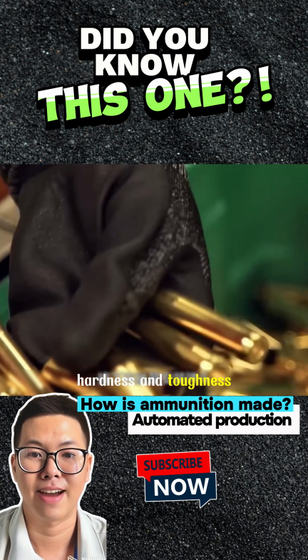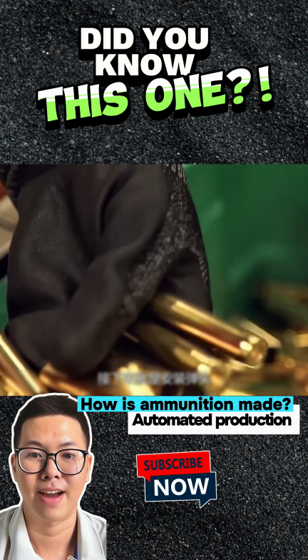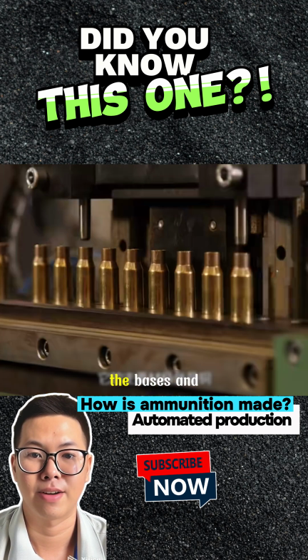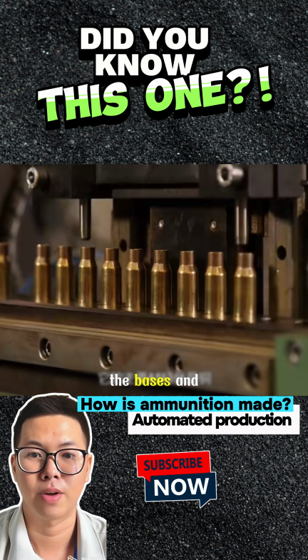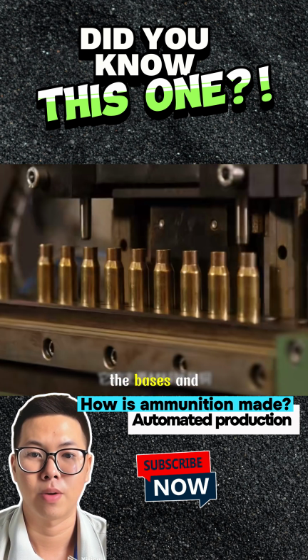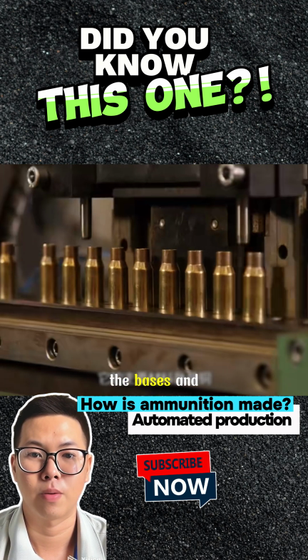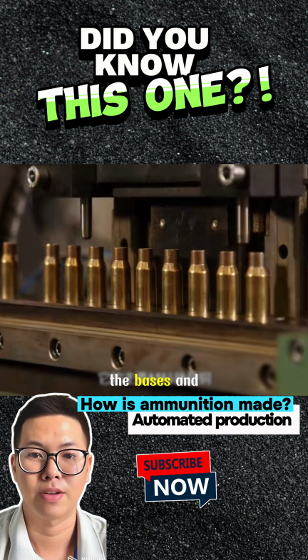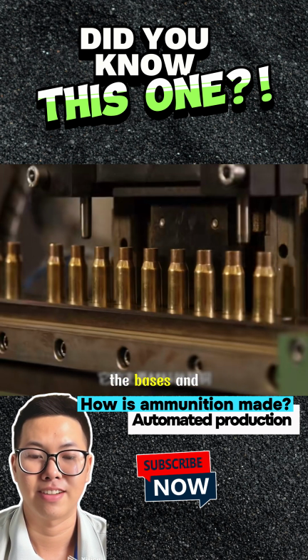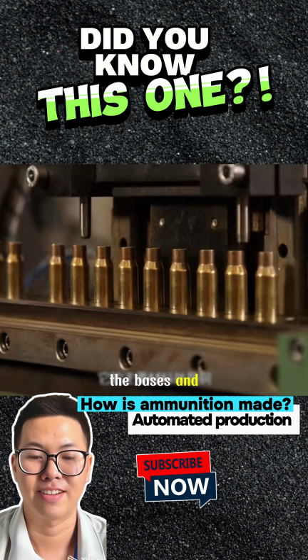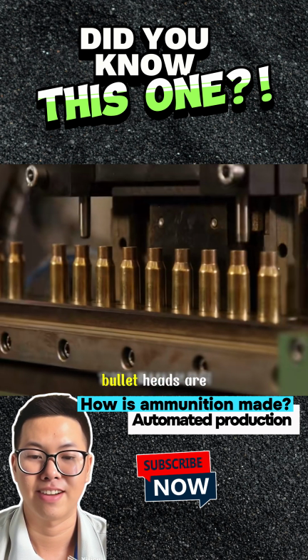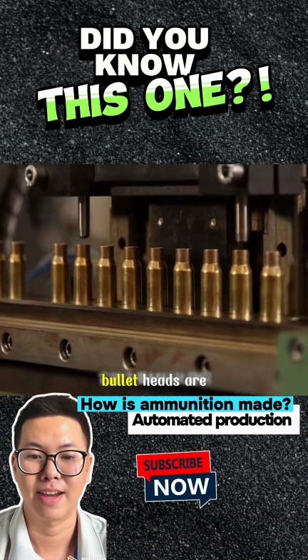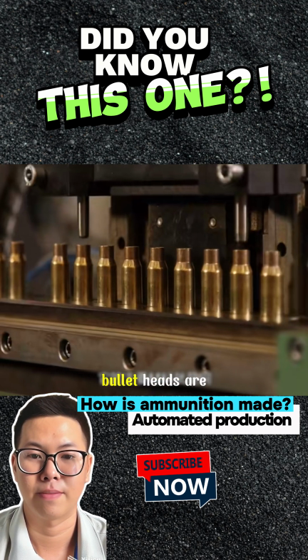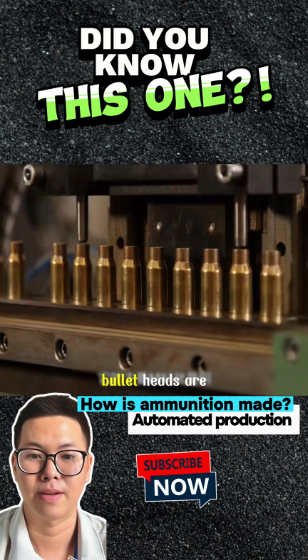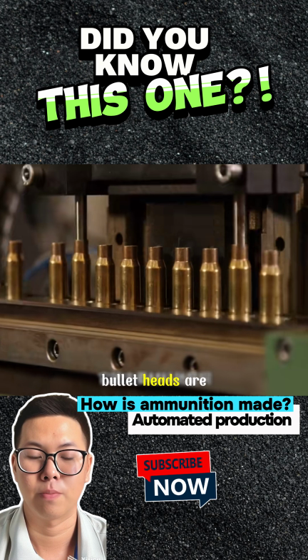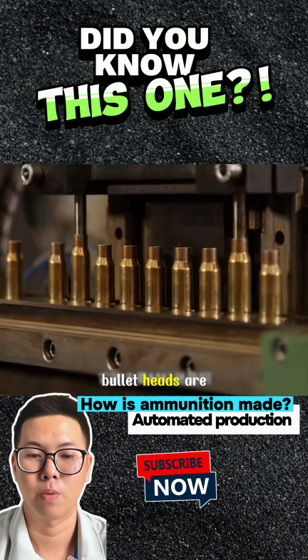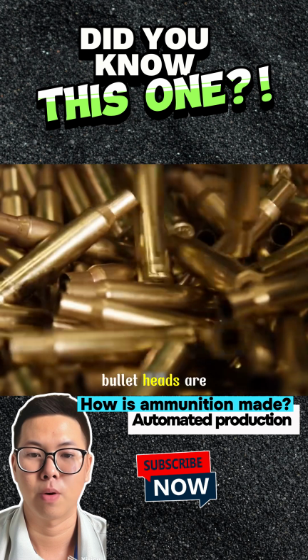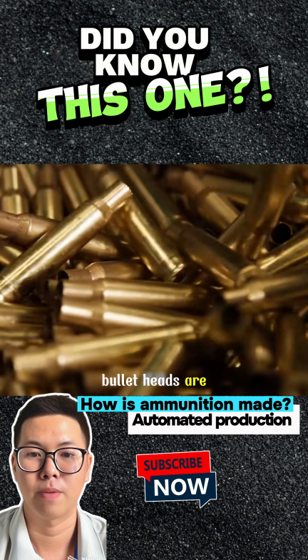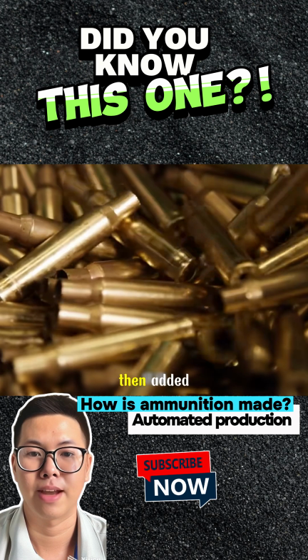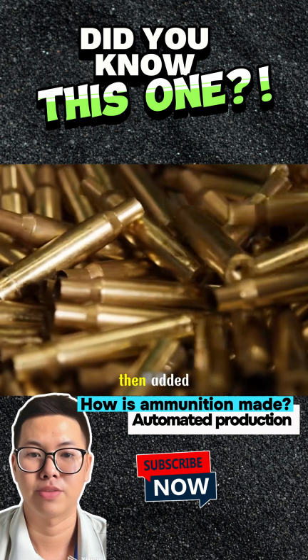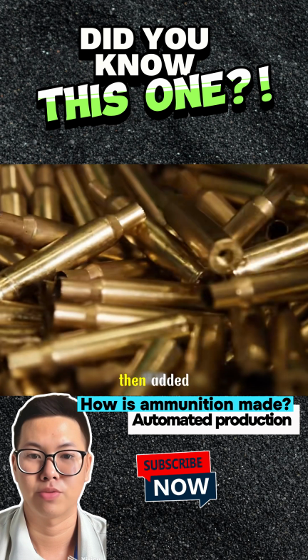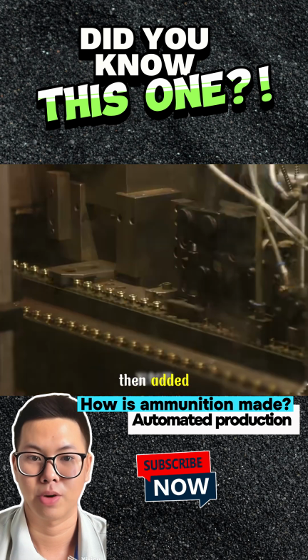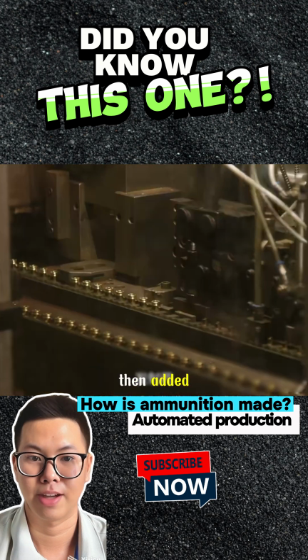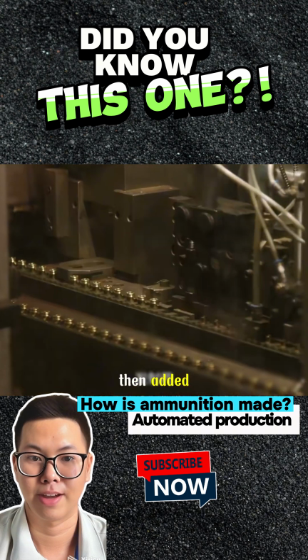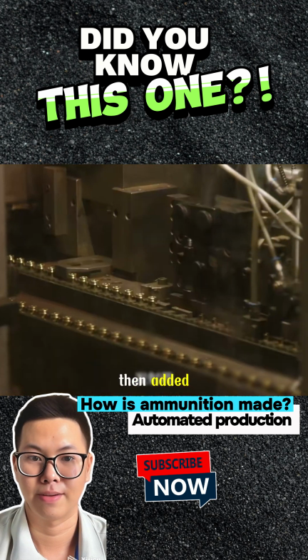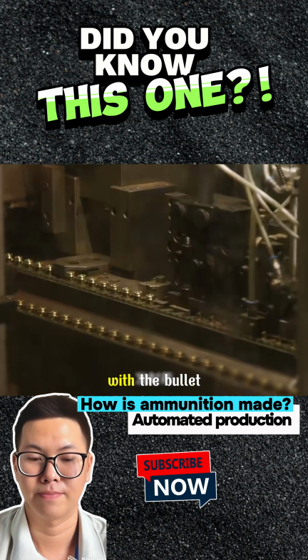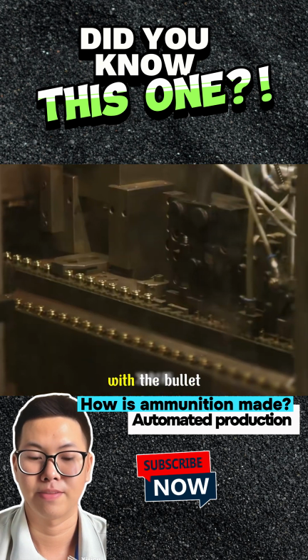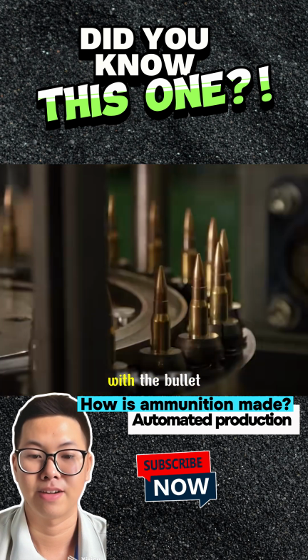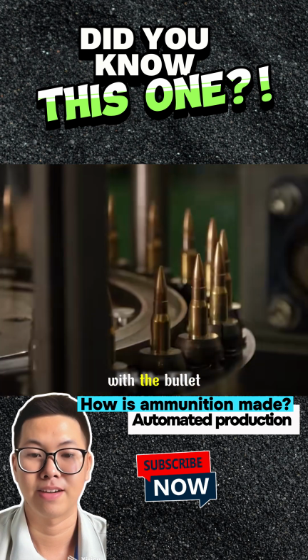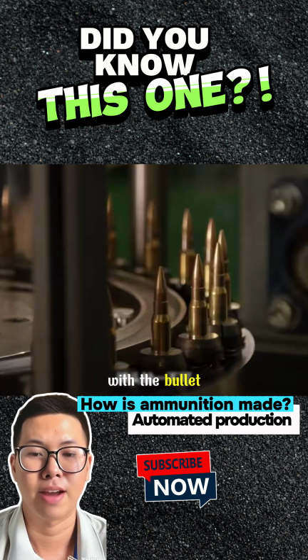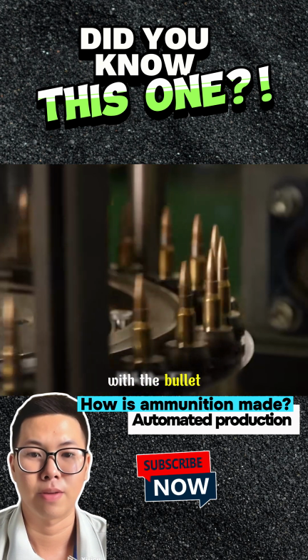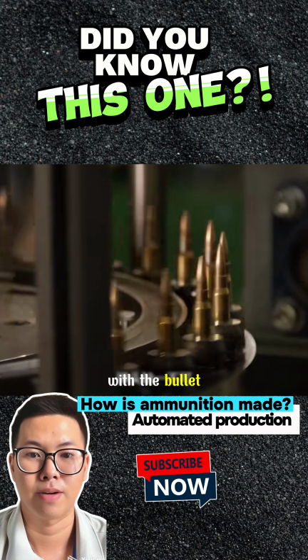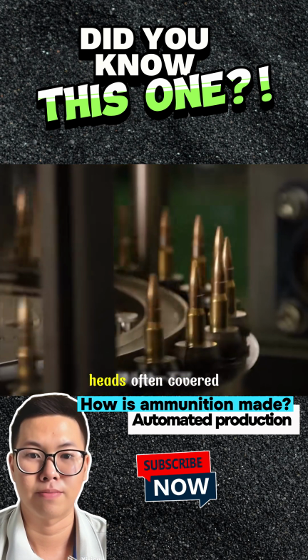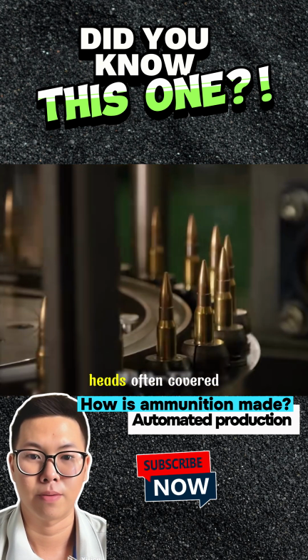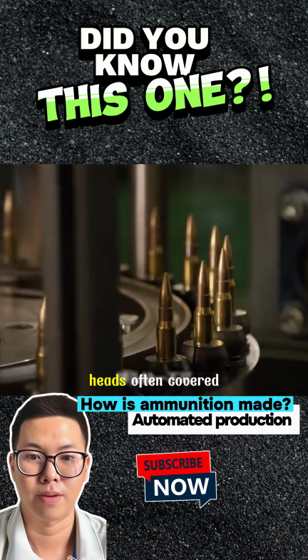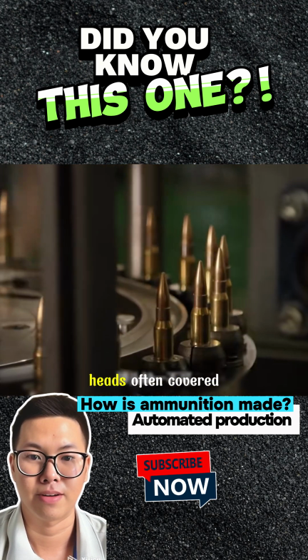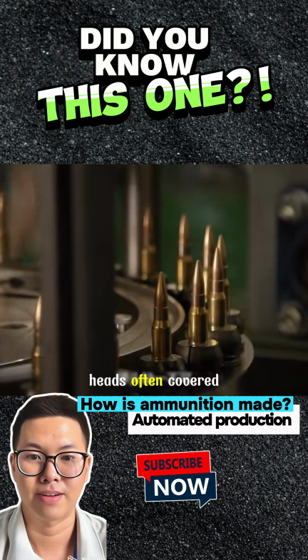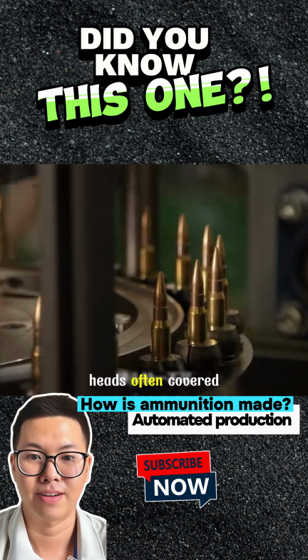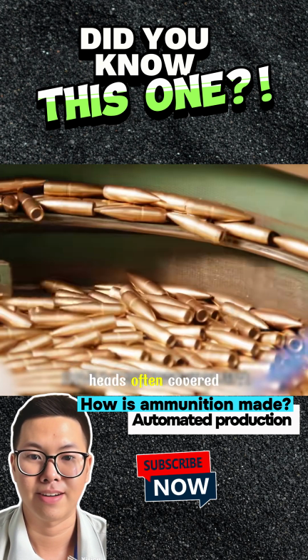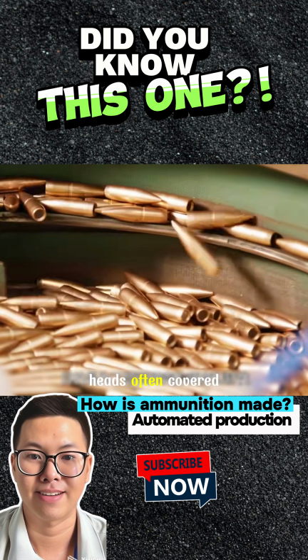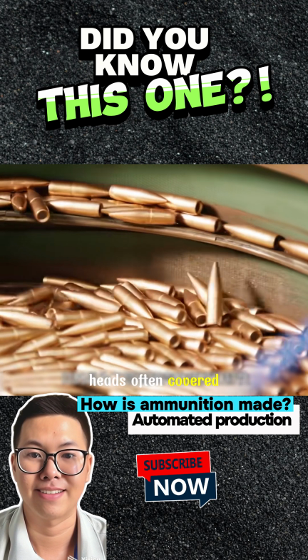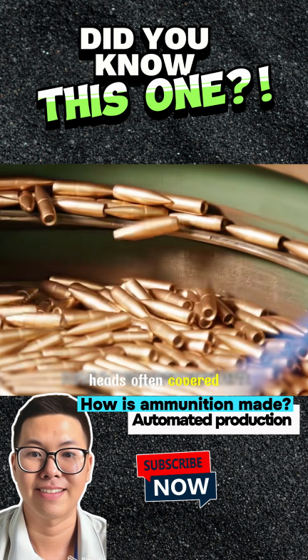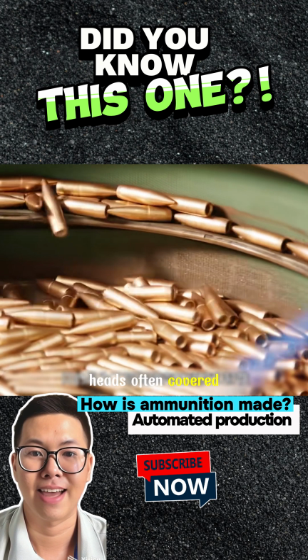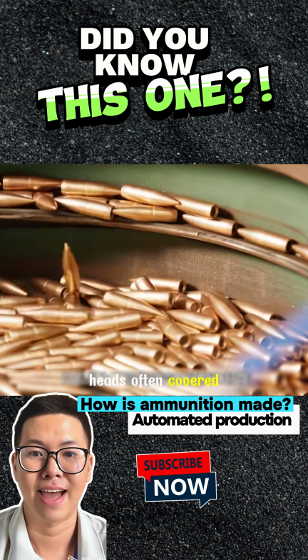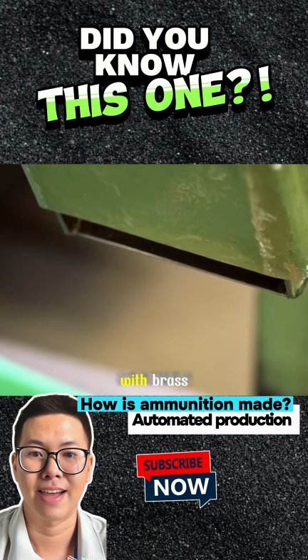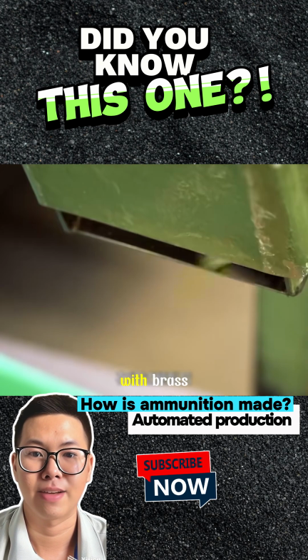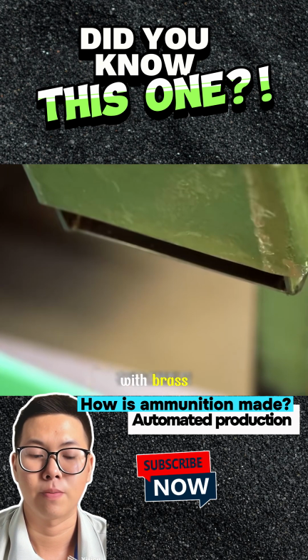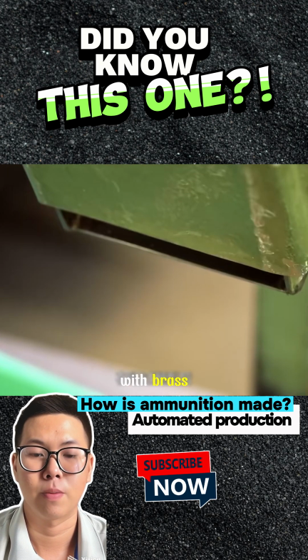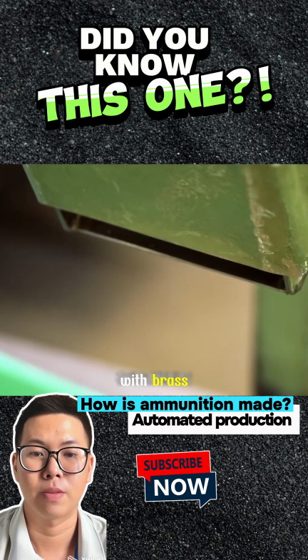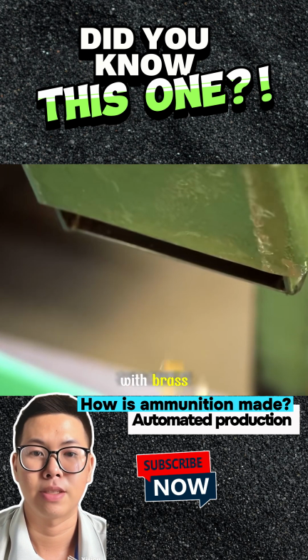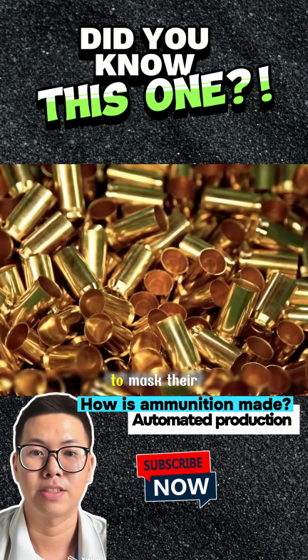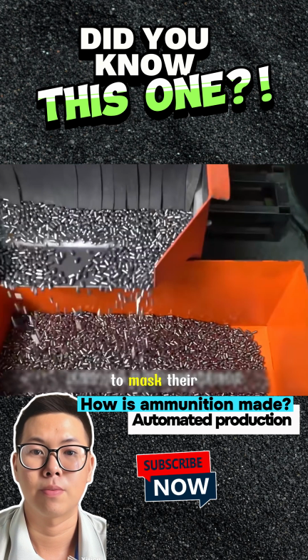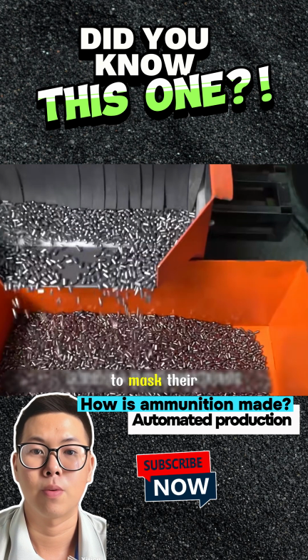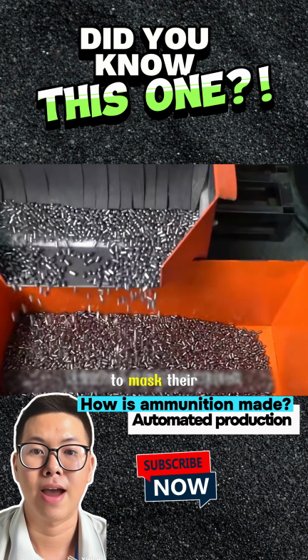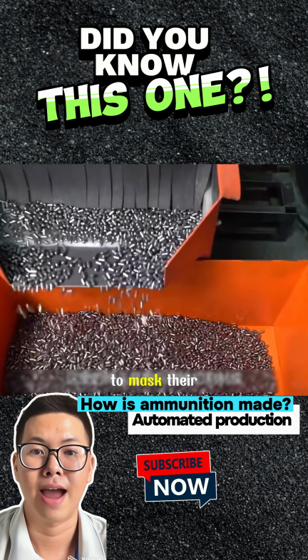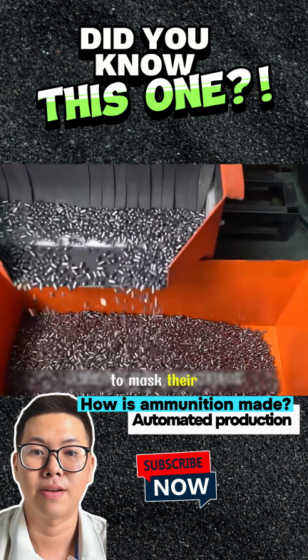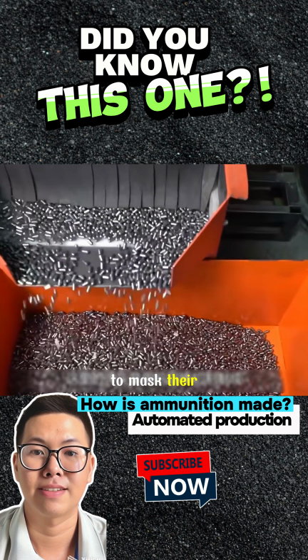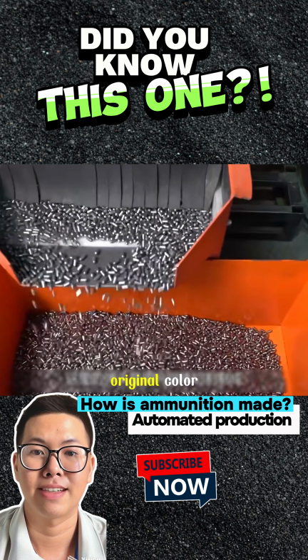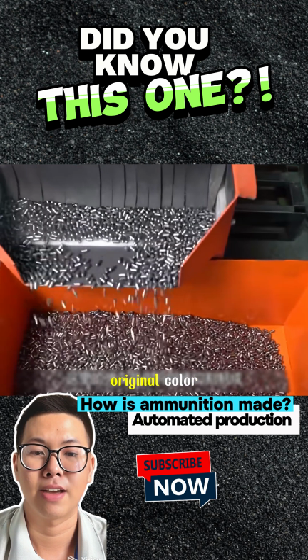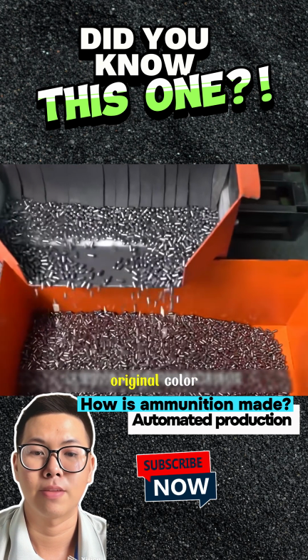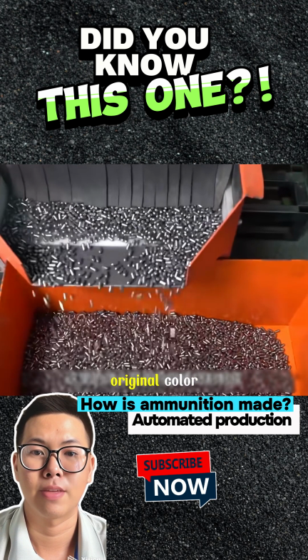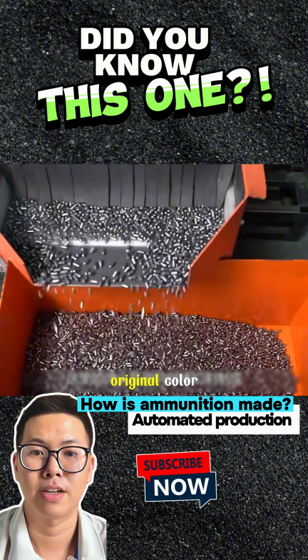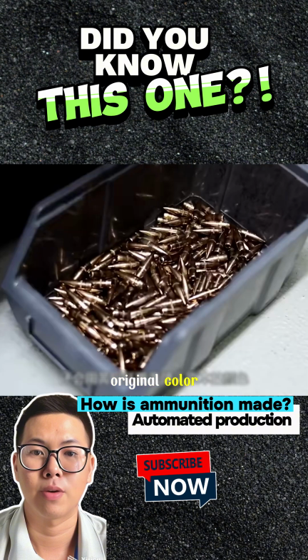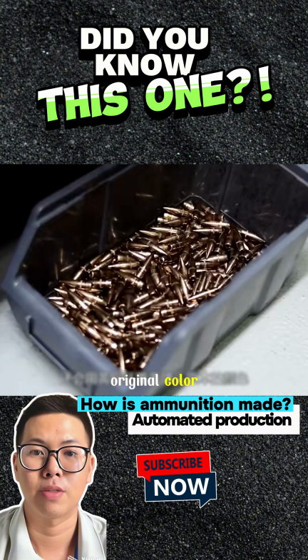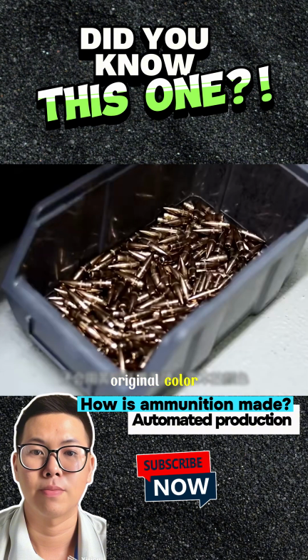The bases and bullet heads are then added, with the bullet heads often covered with brass to mask their original color.